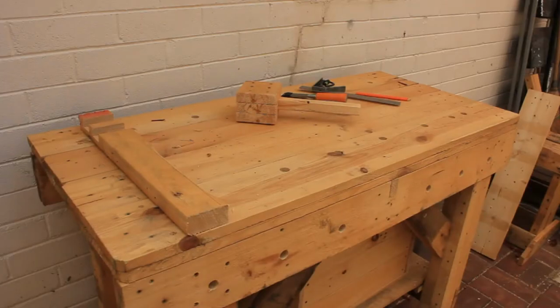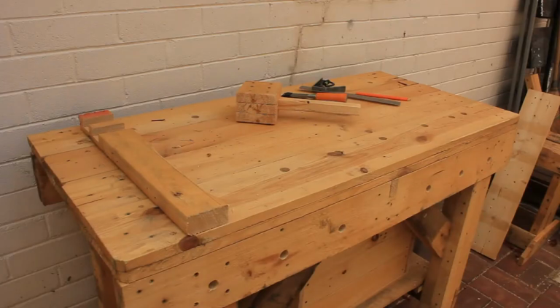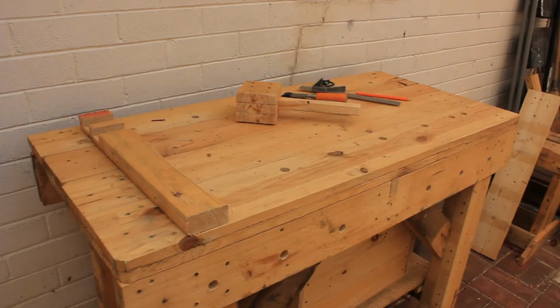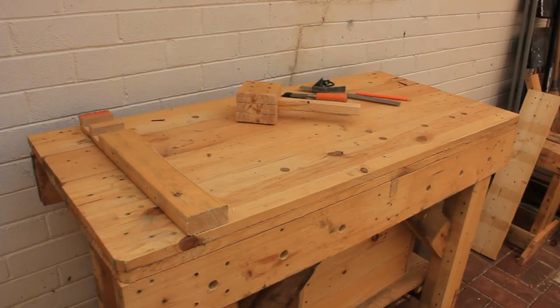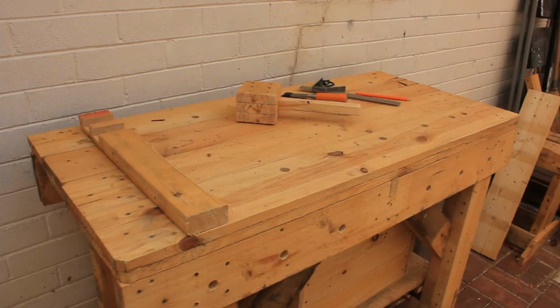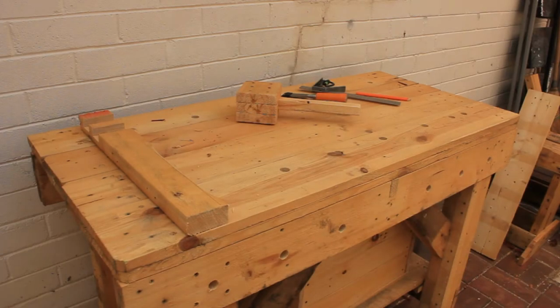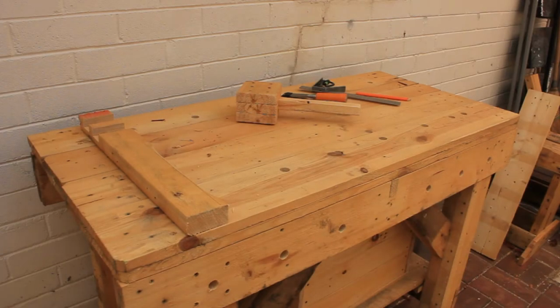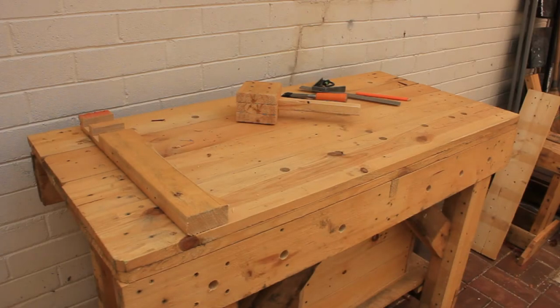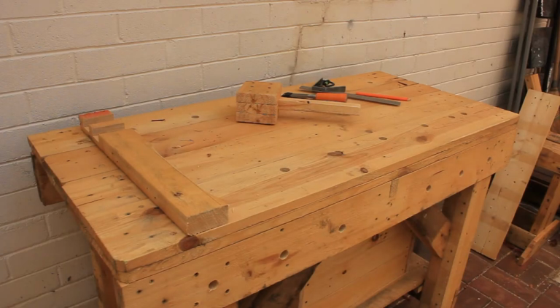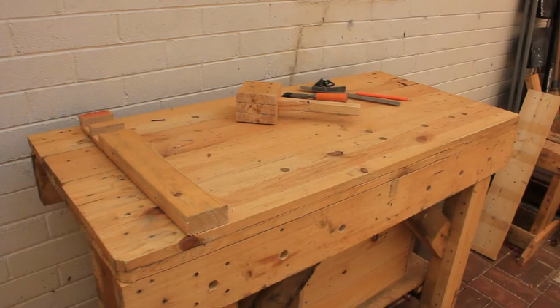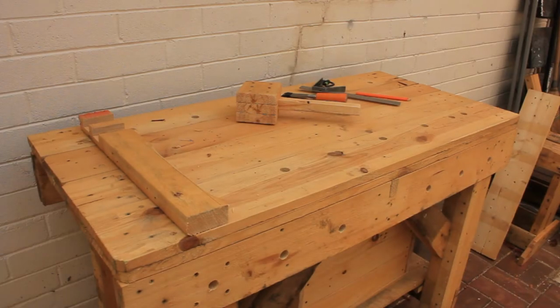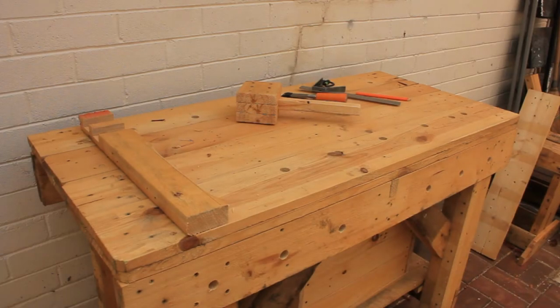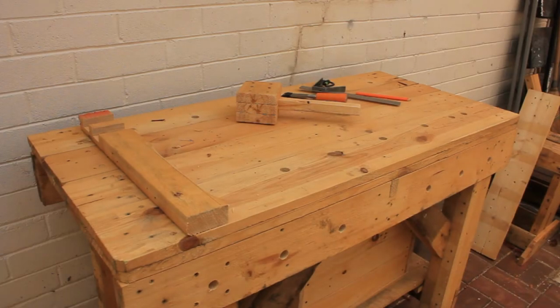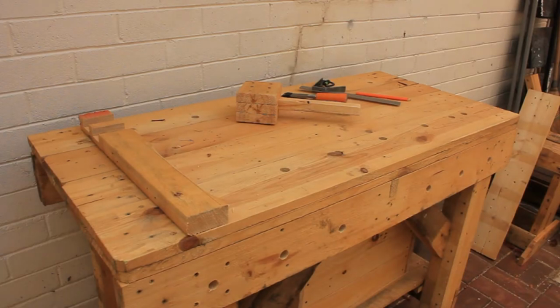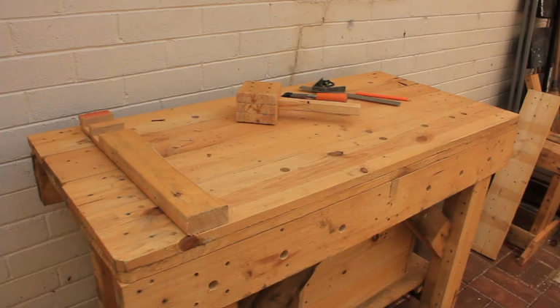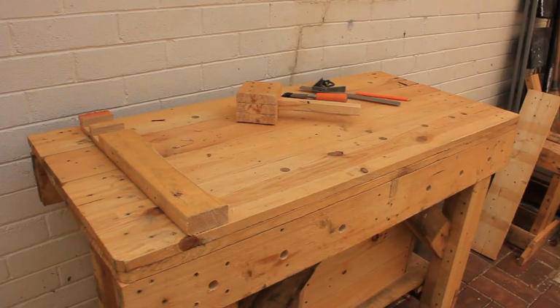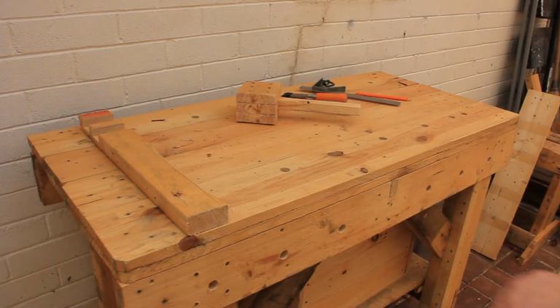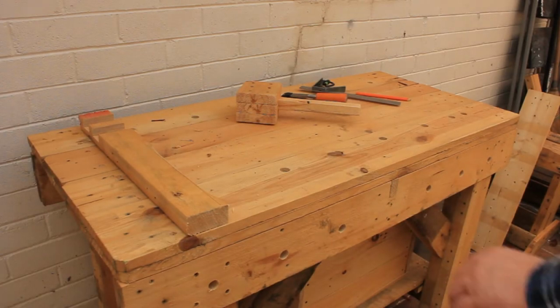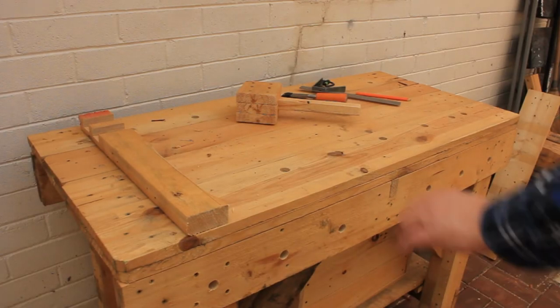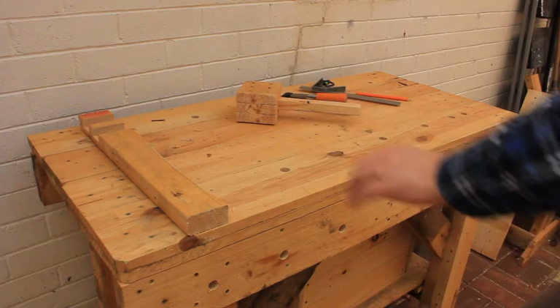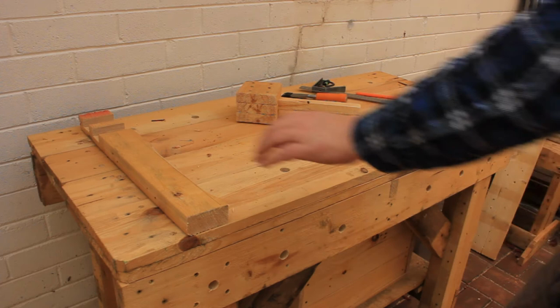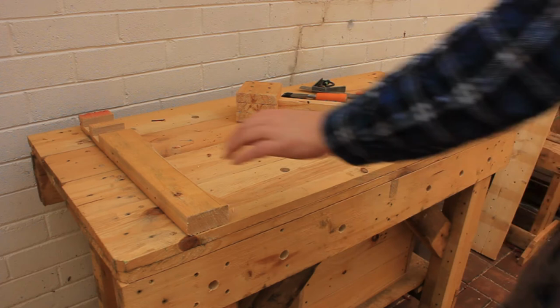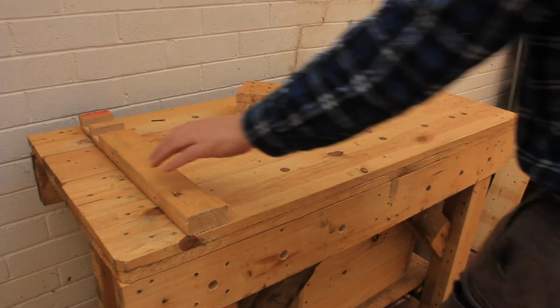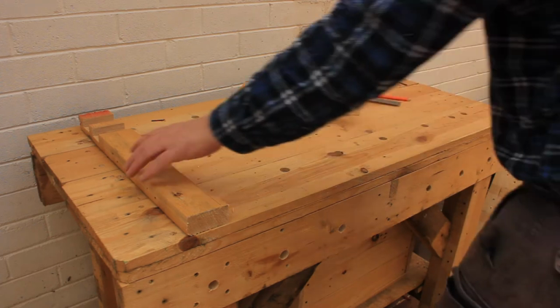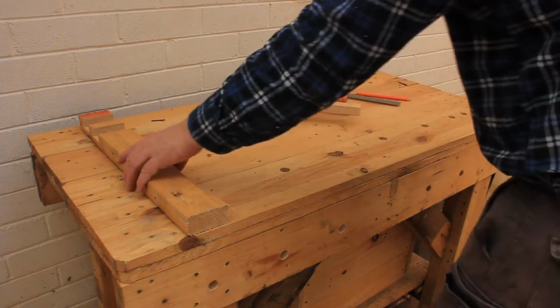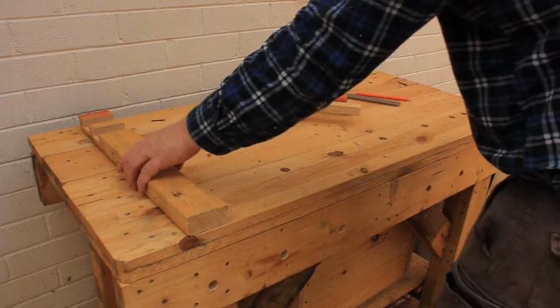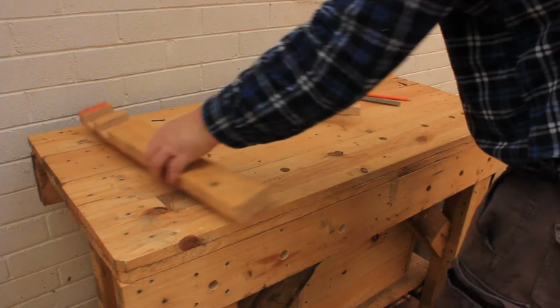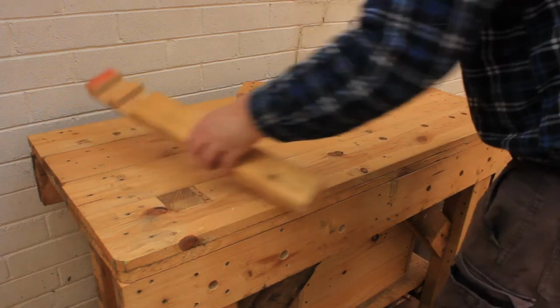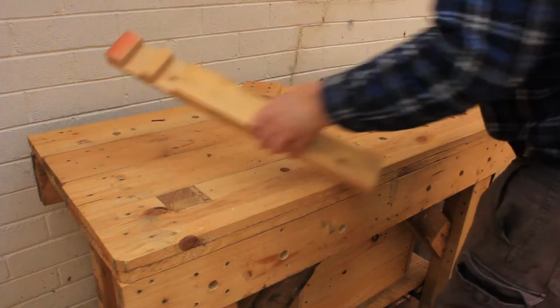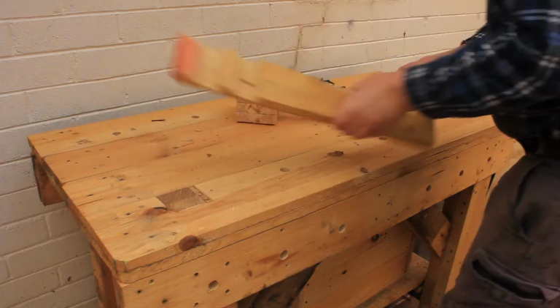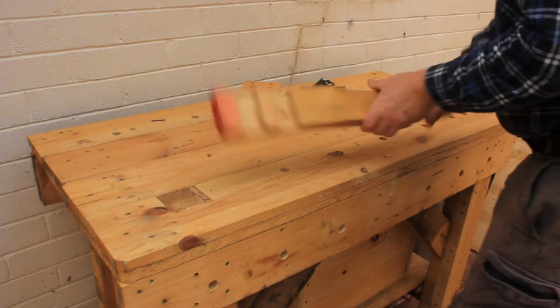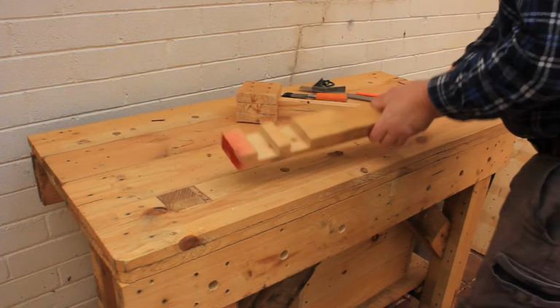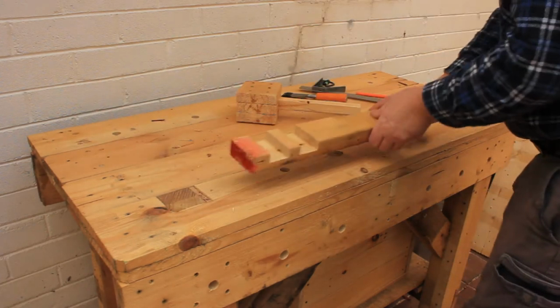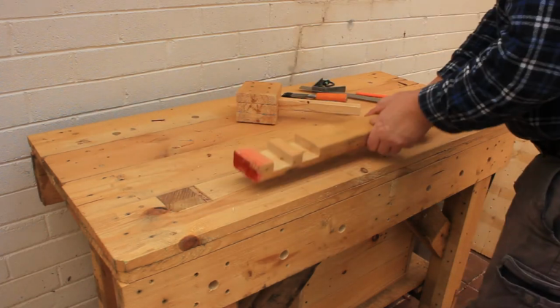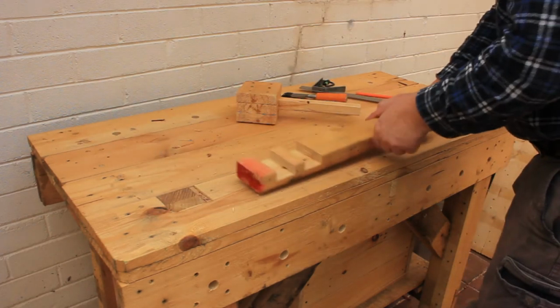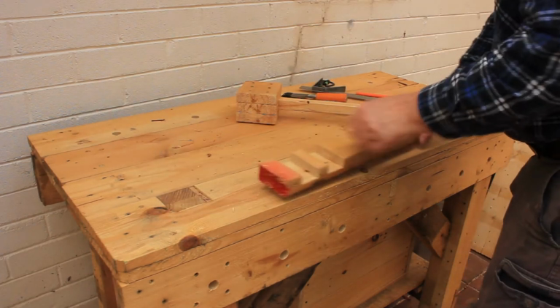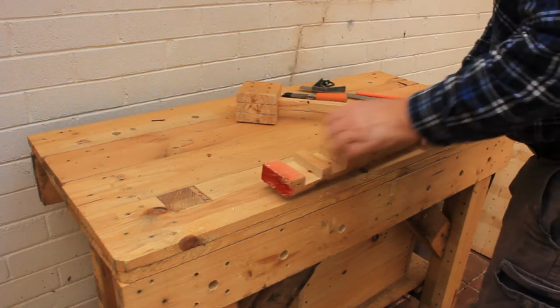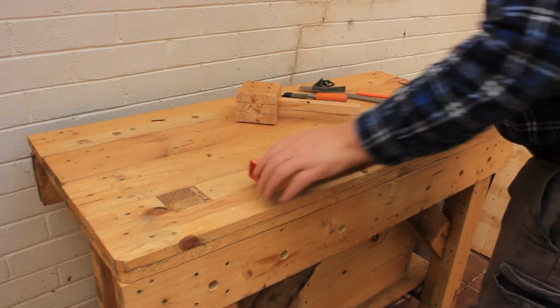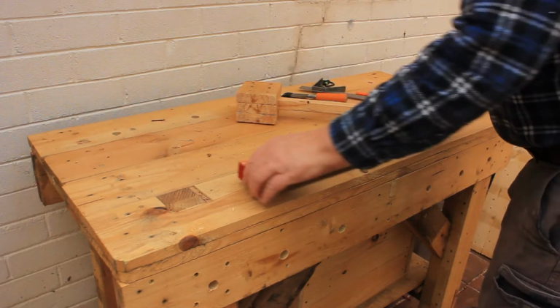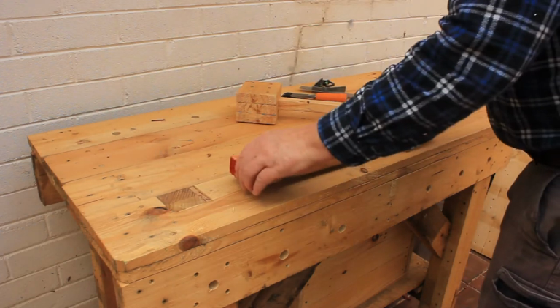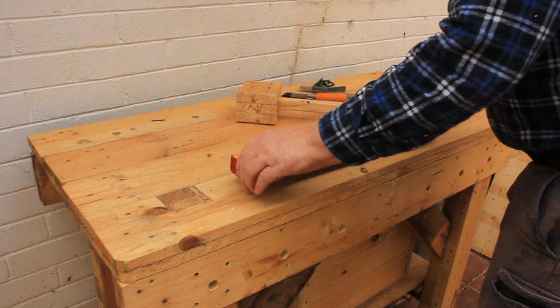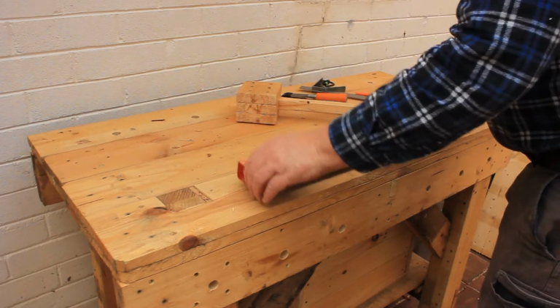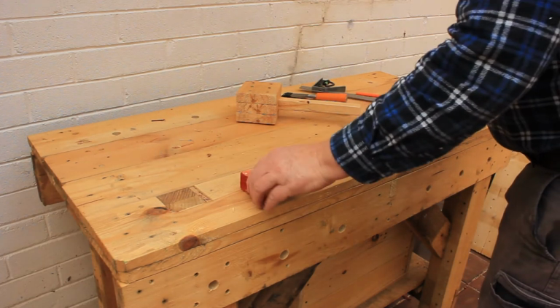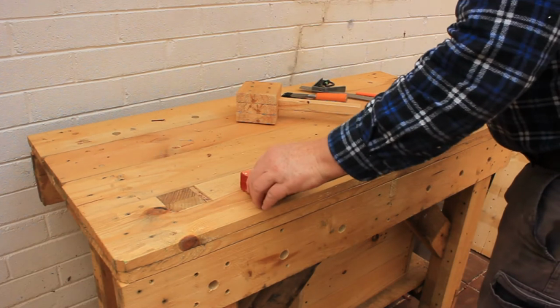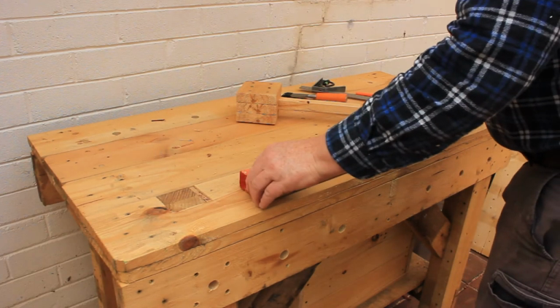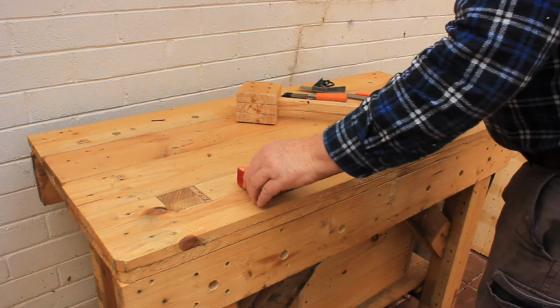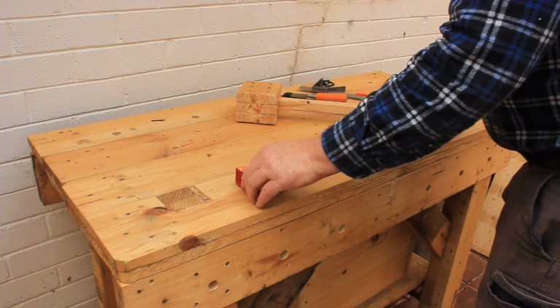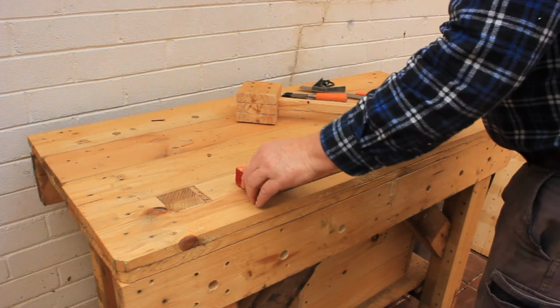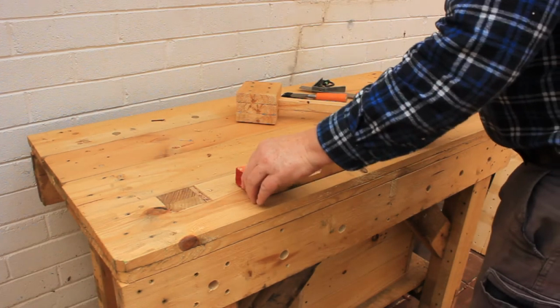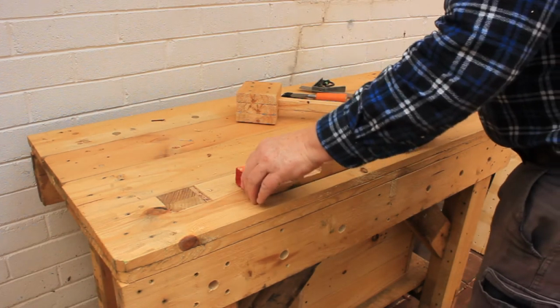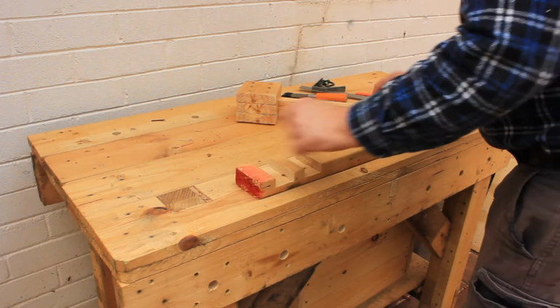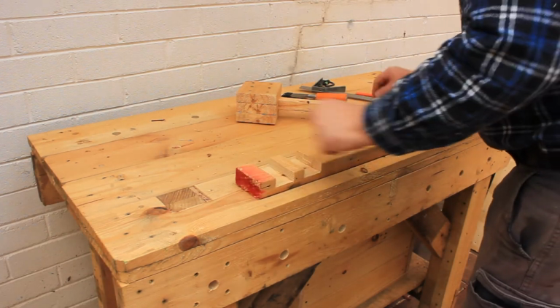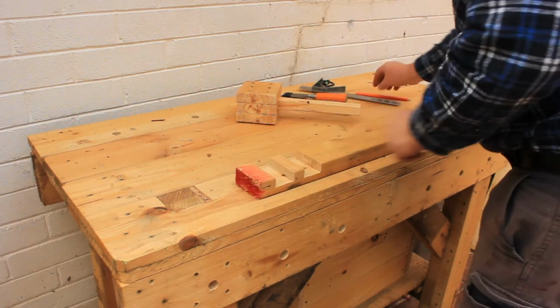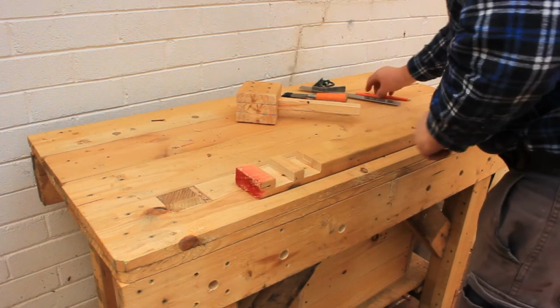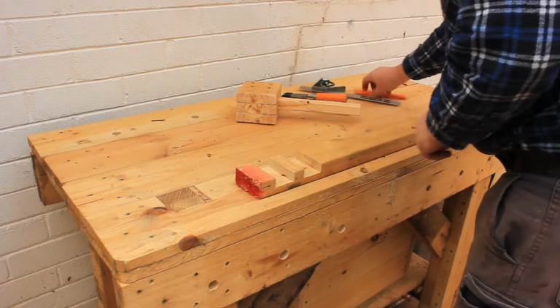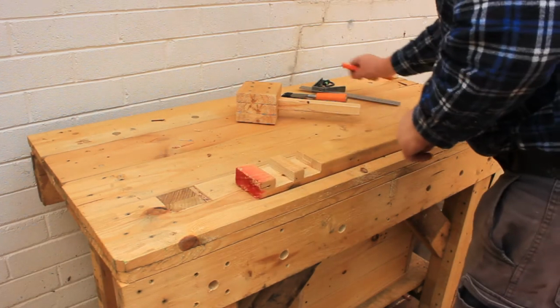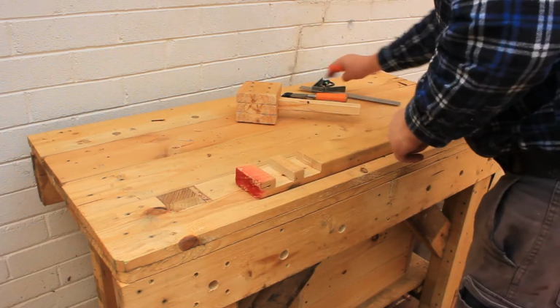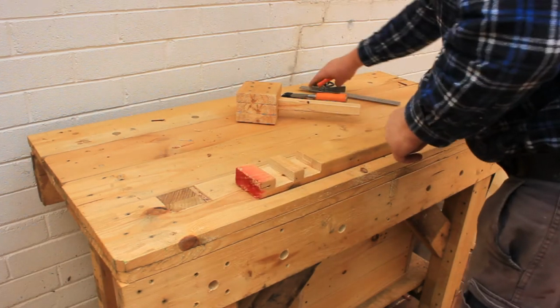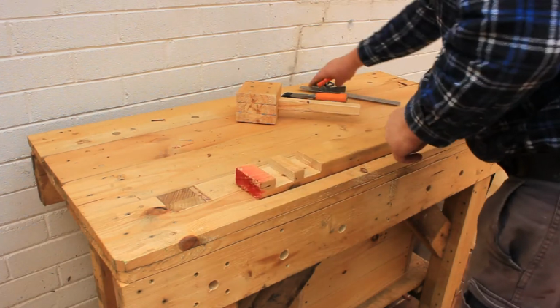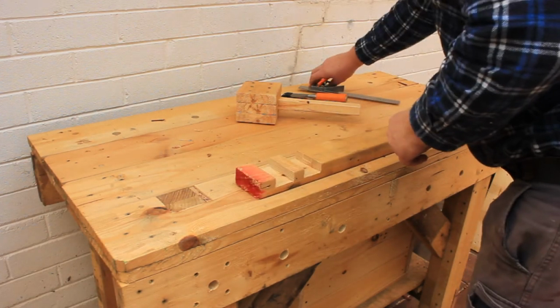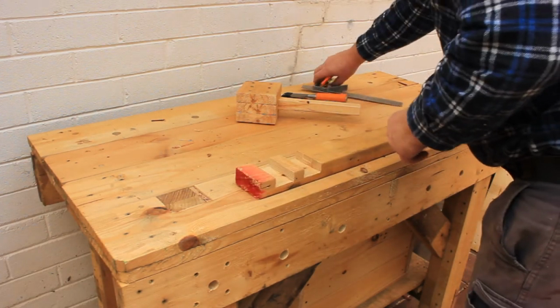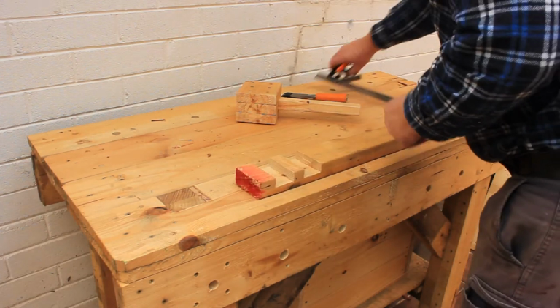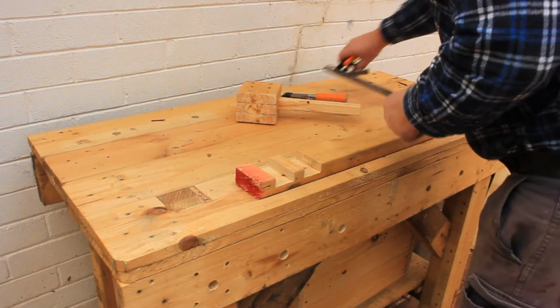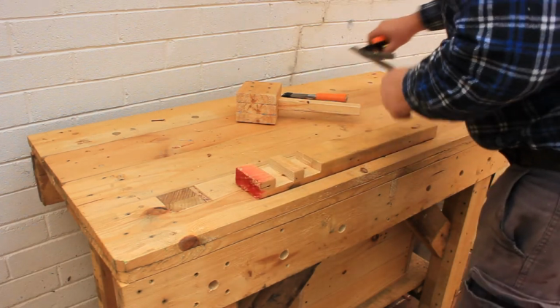Welcome back to Tightwad Workshop. In this video I'll show how to use a chisel to put a beveled edge on a piece of timber.